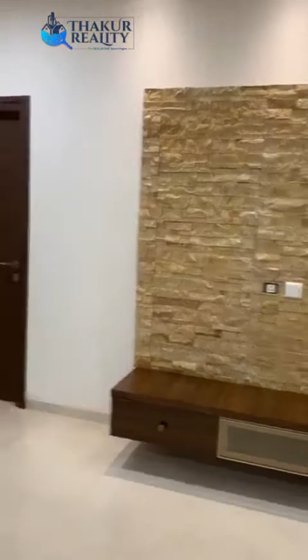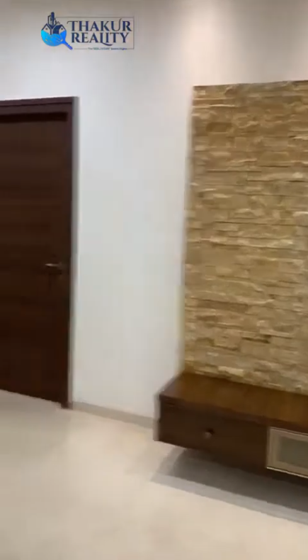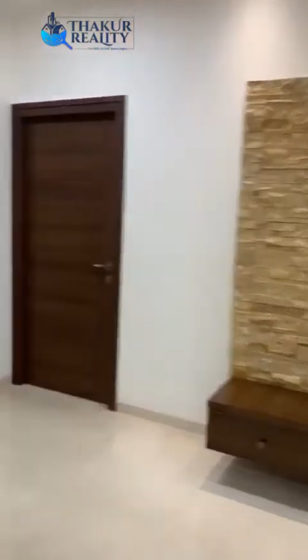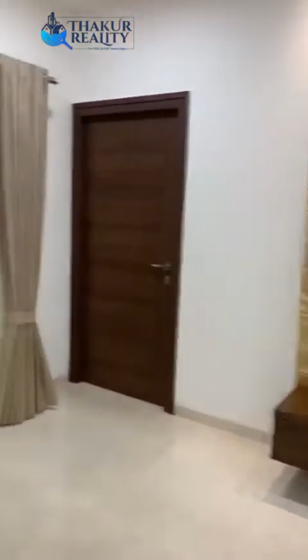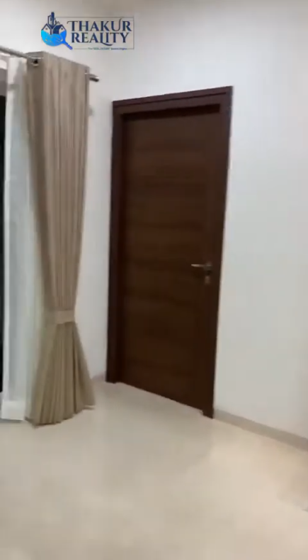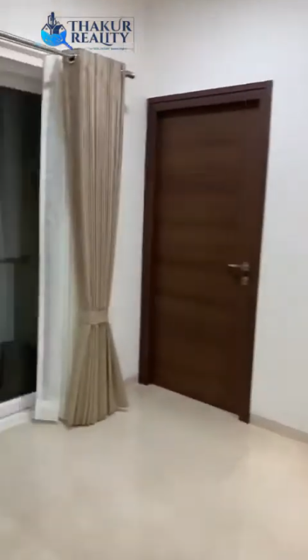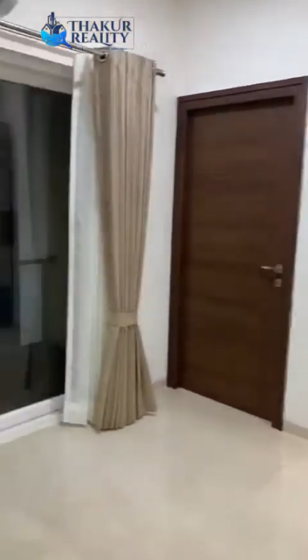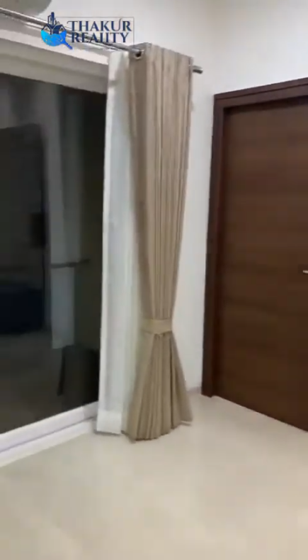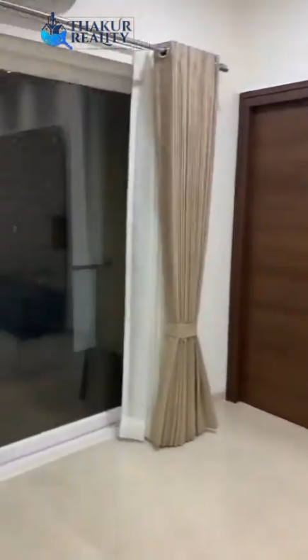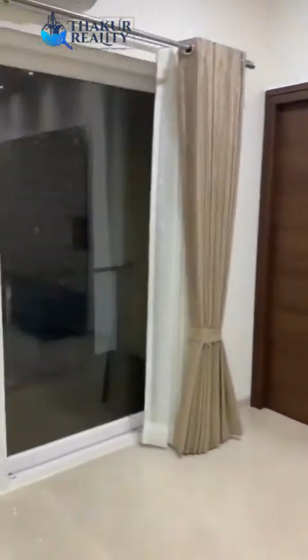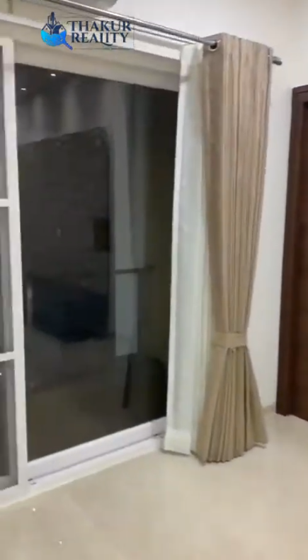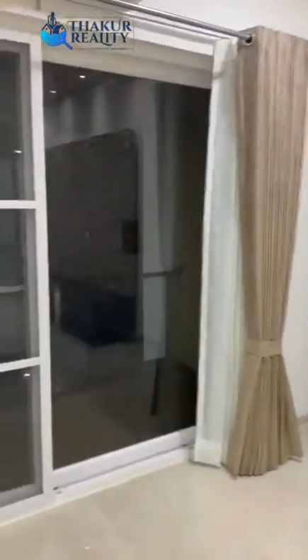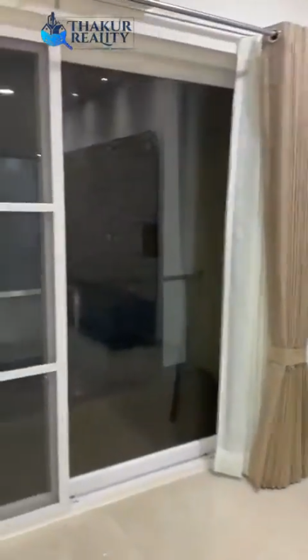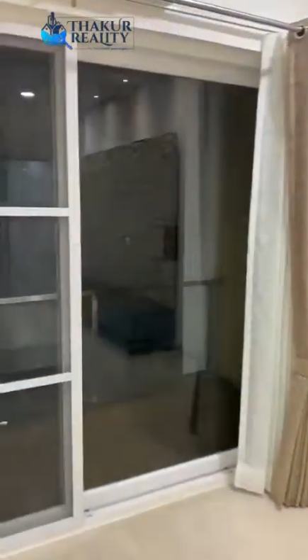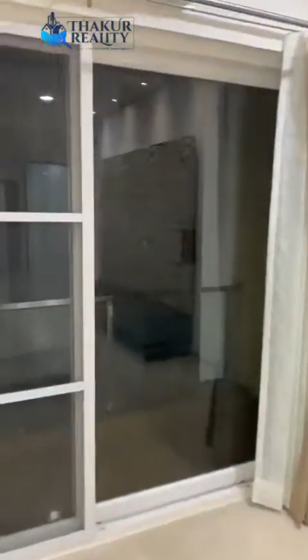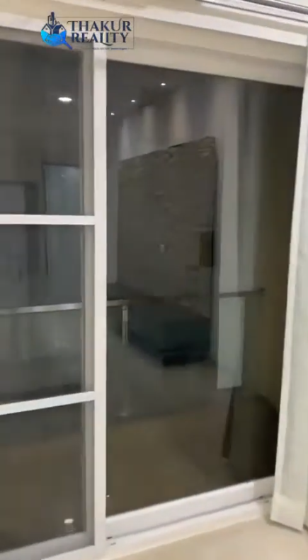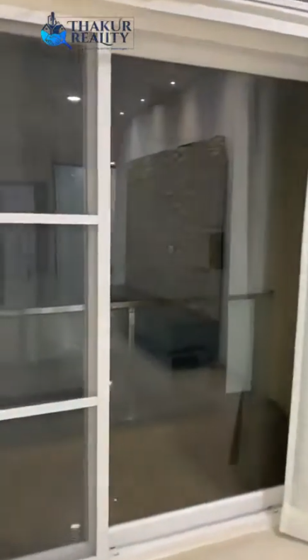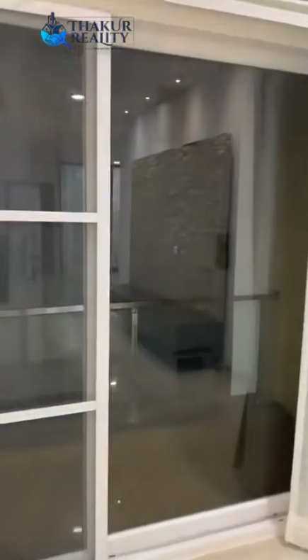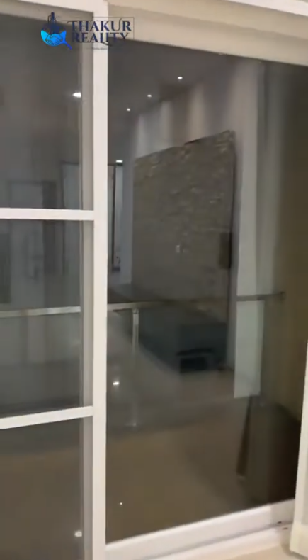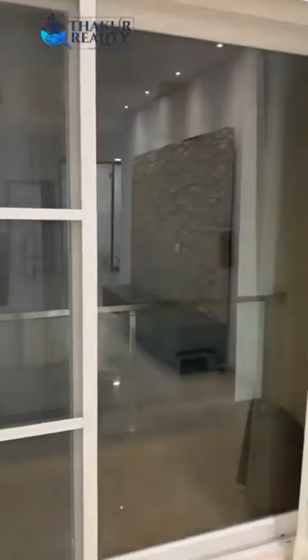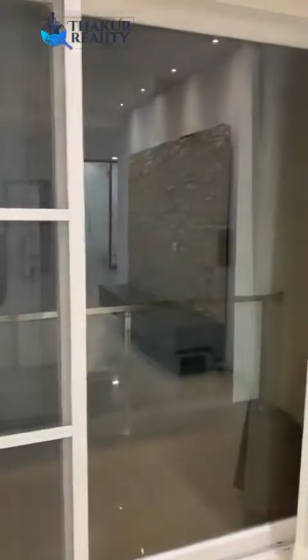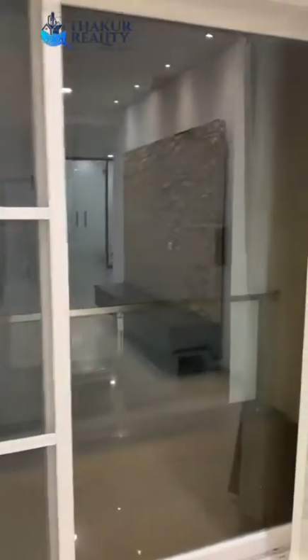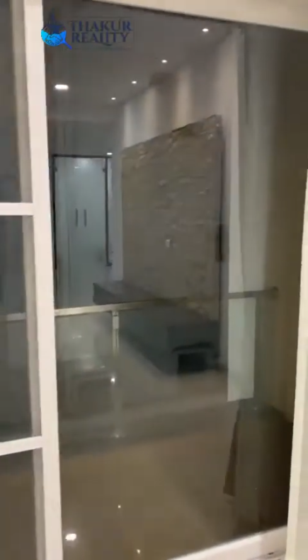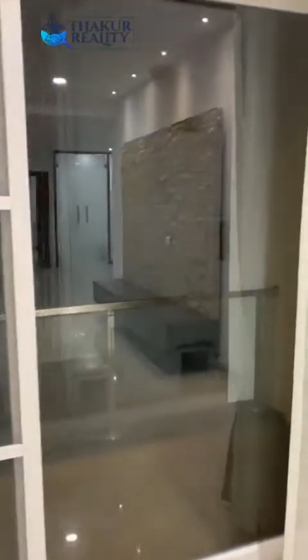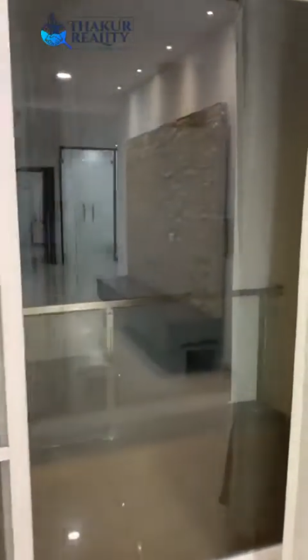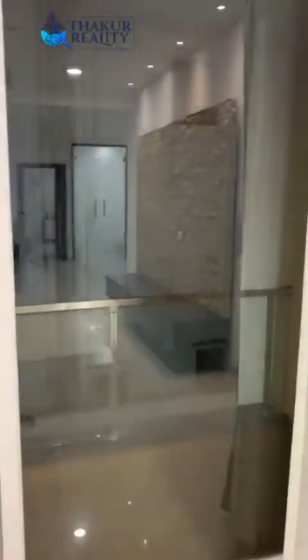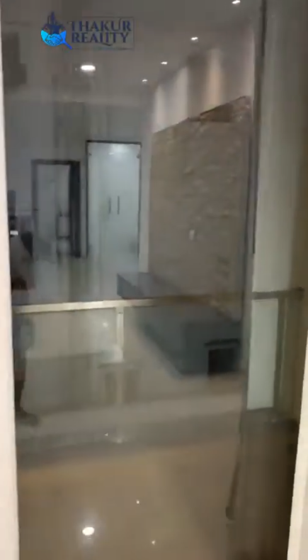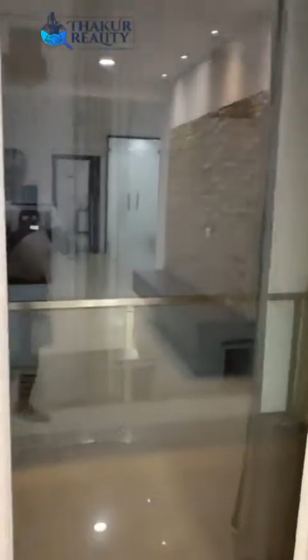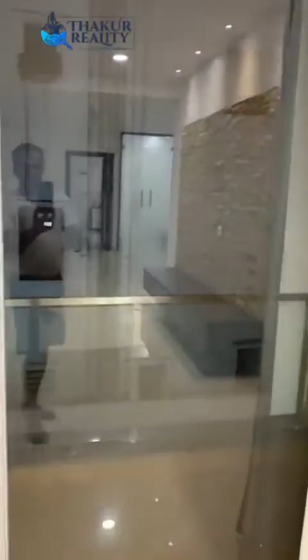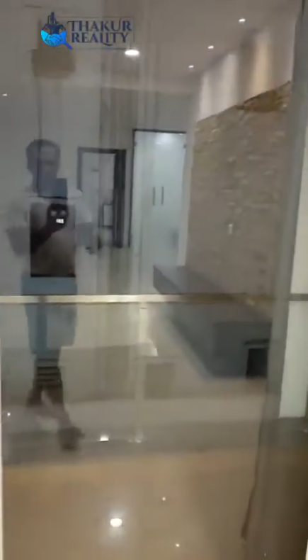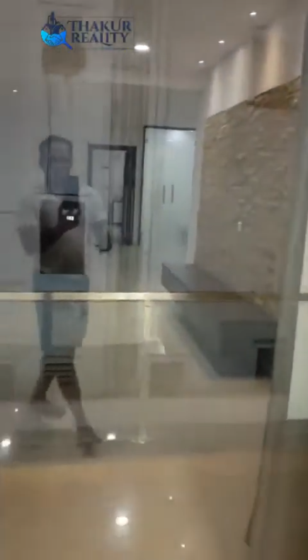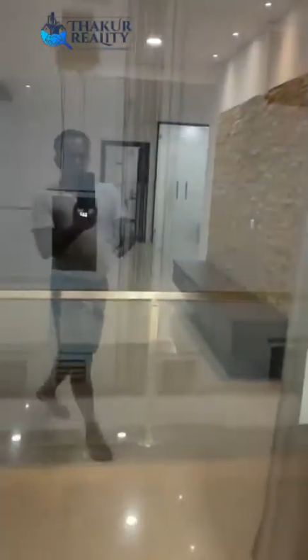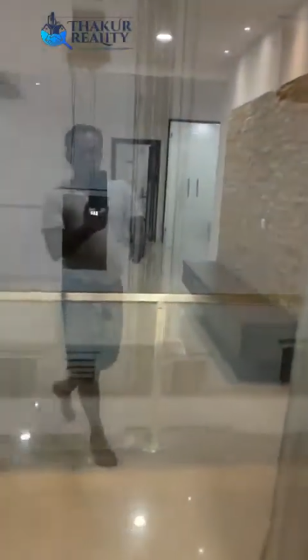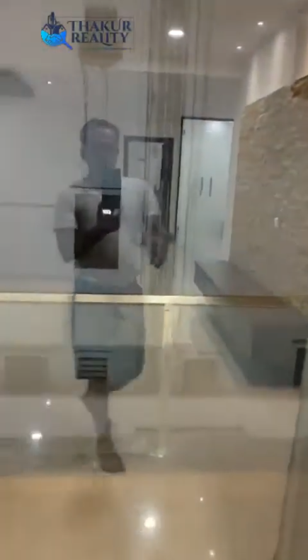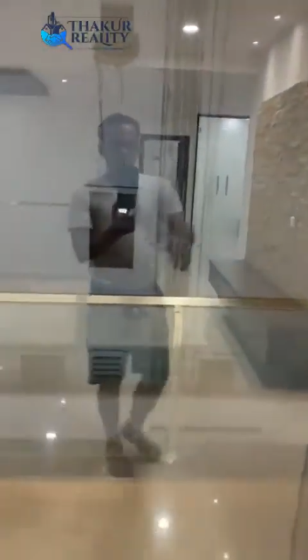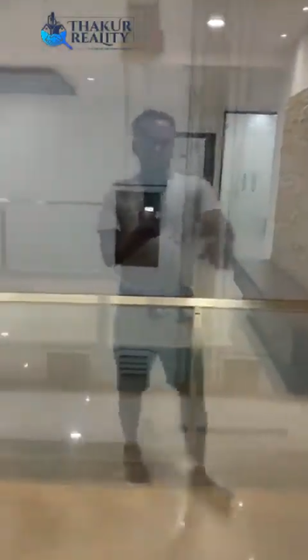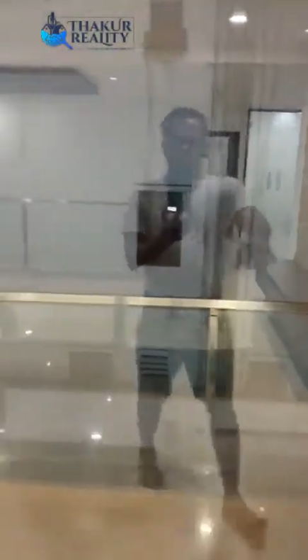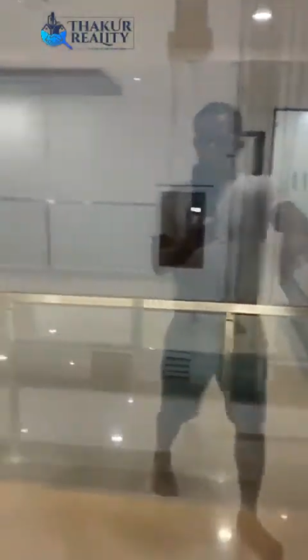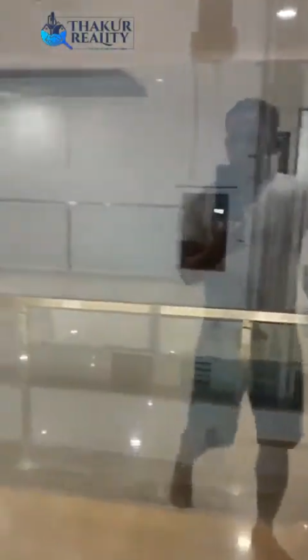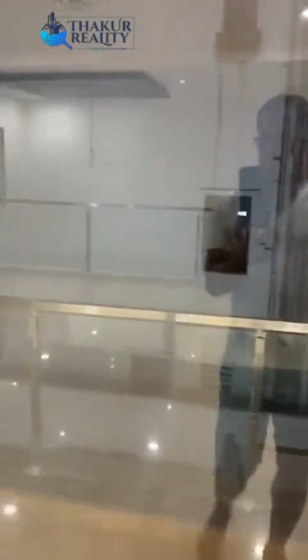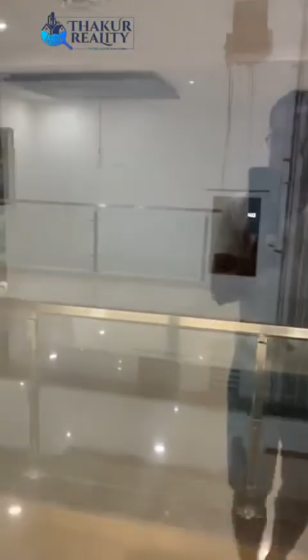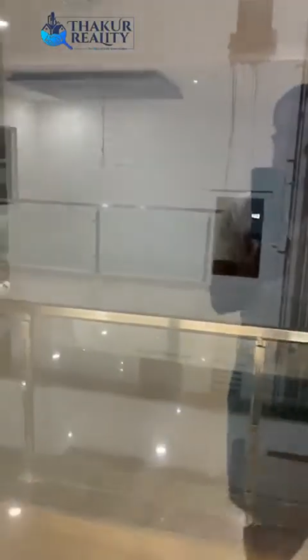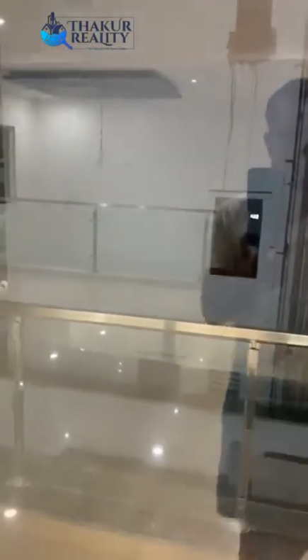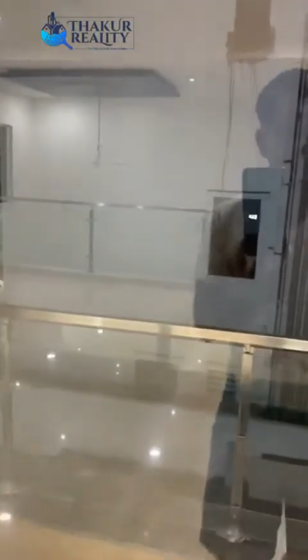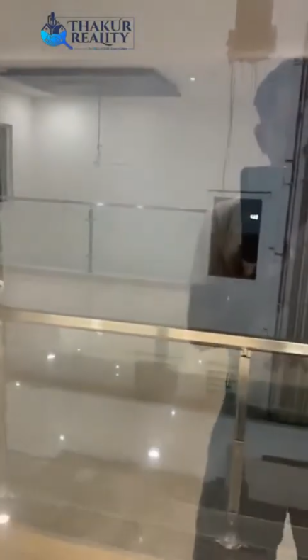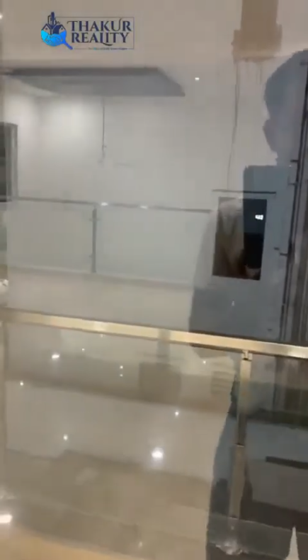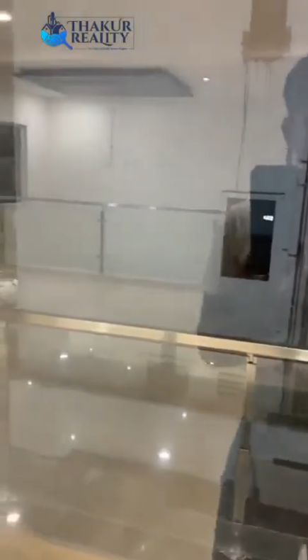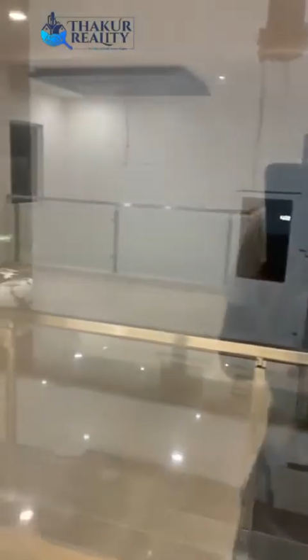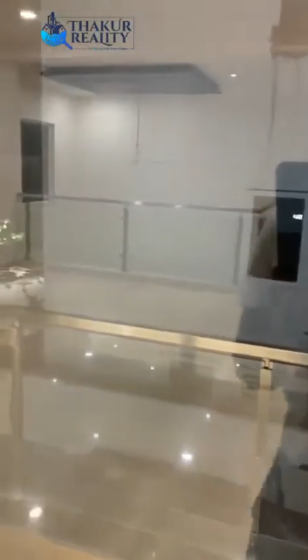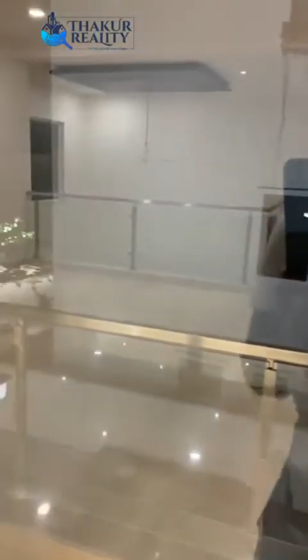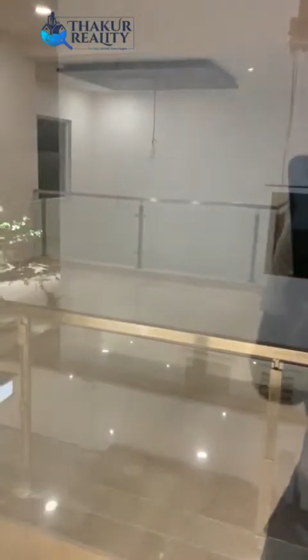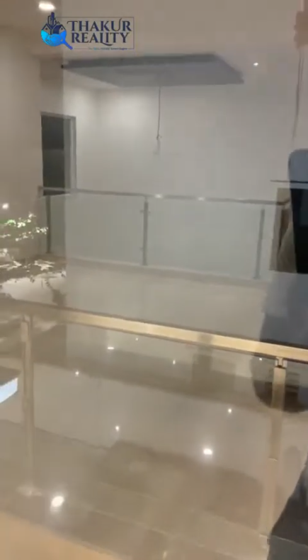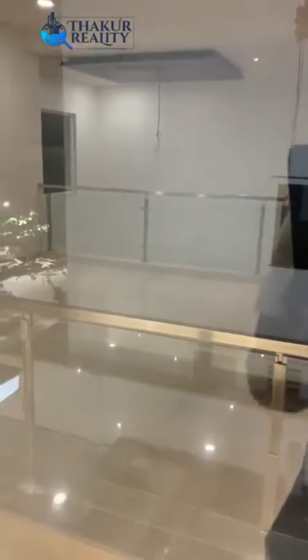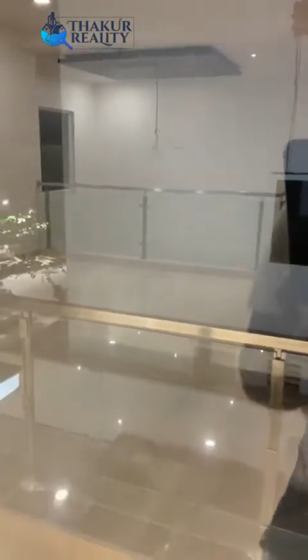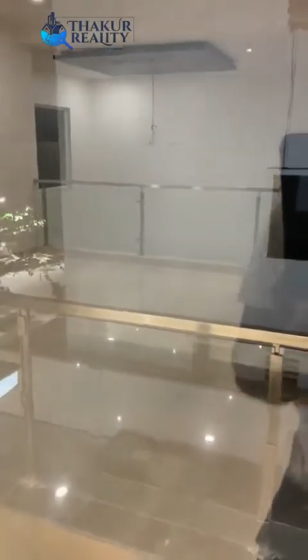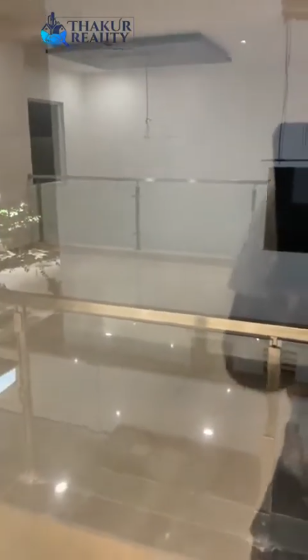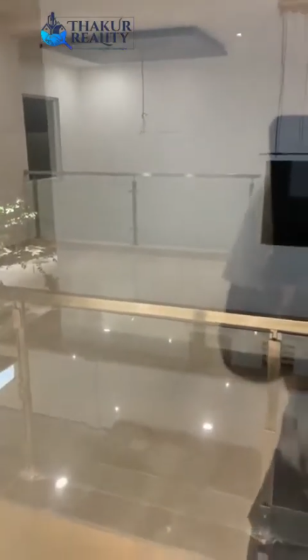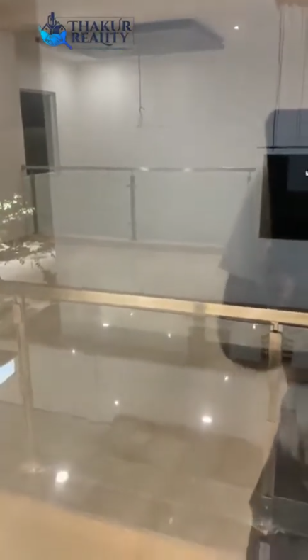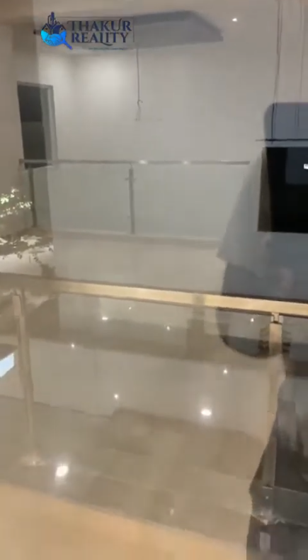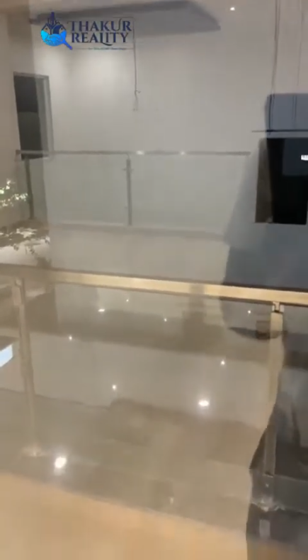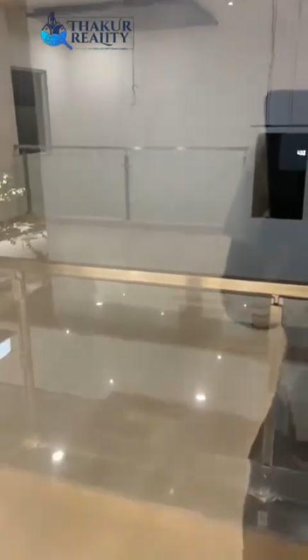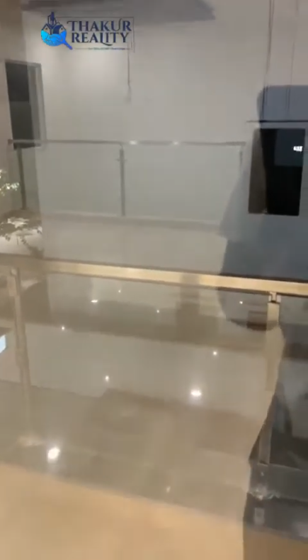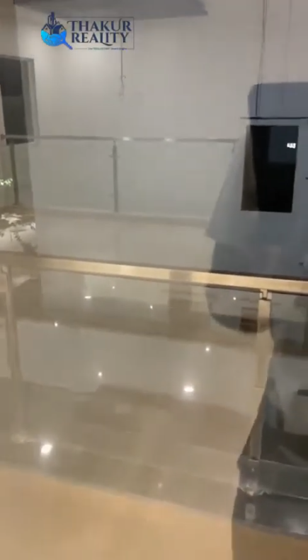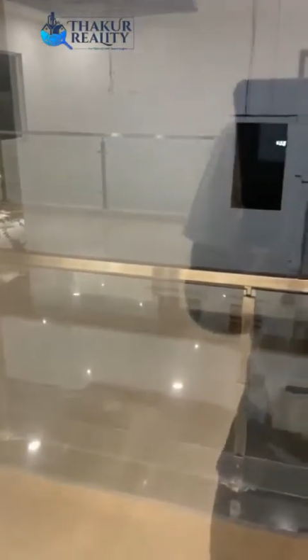And this is a walkout balcony on the first floor.